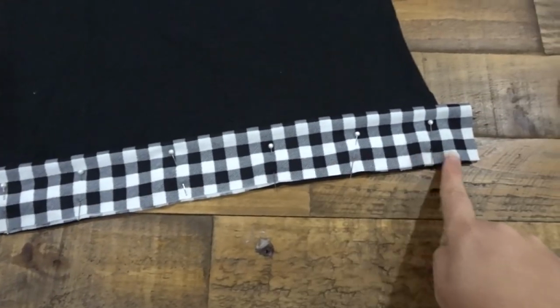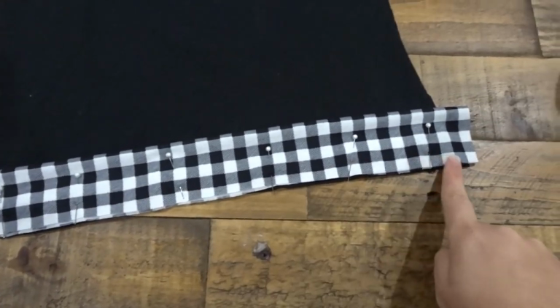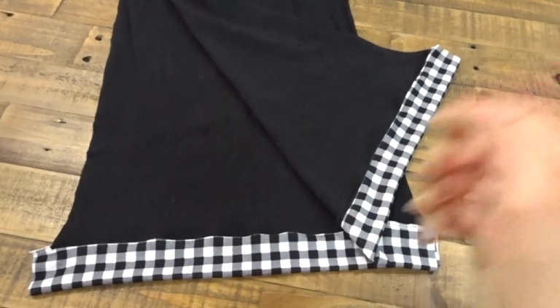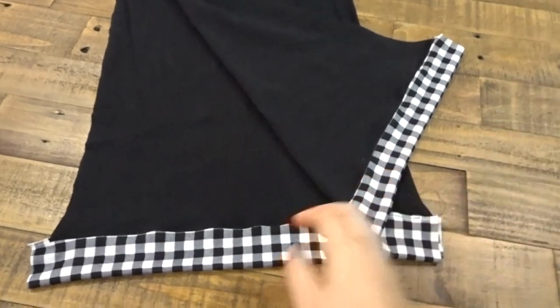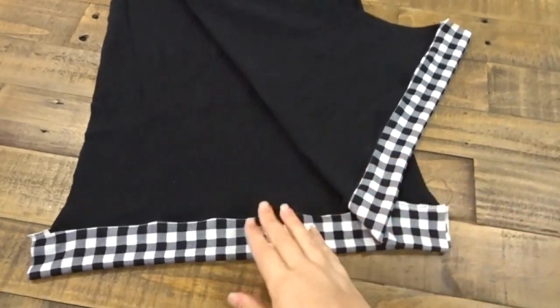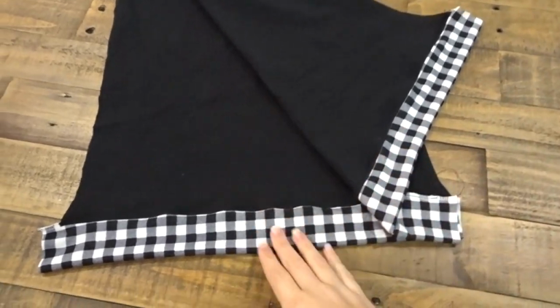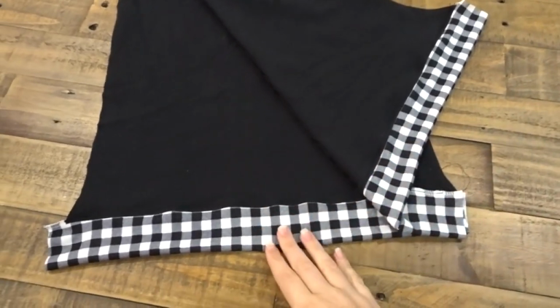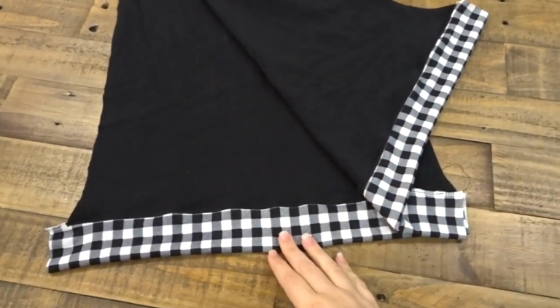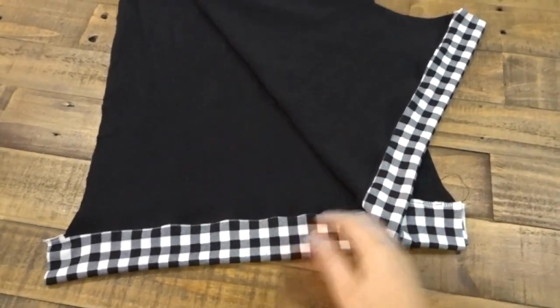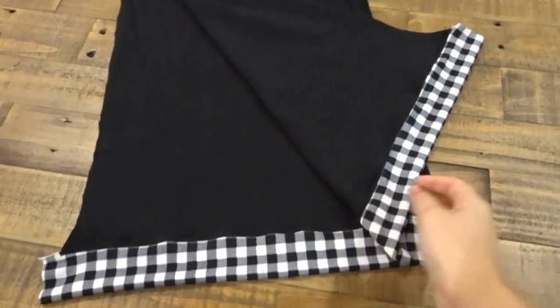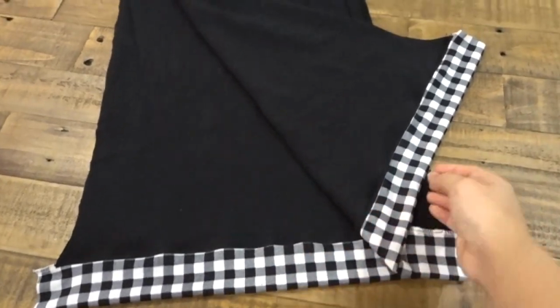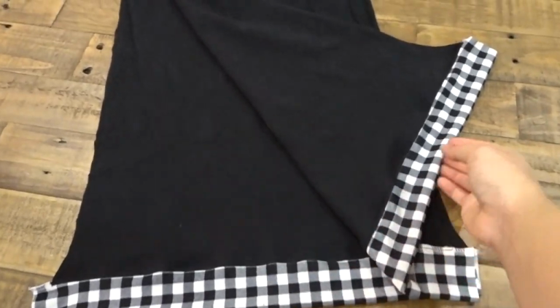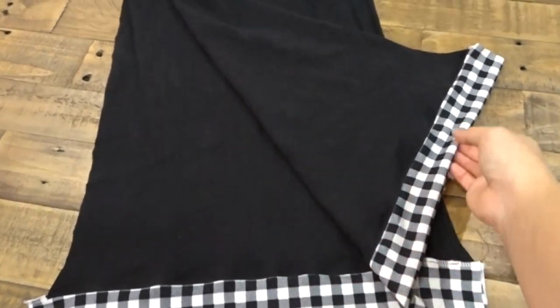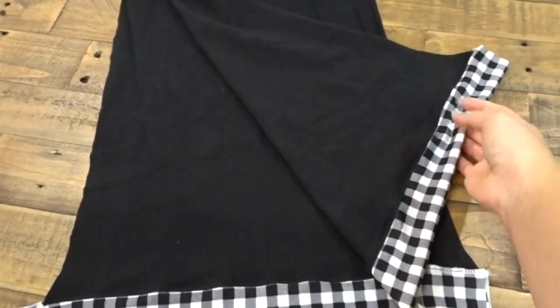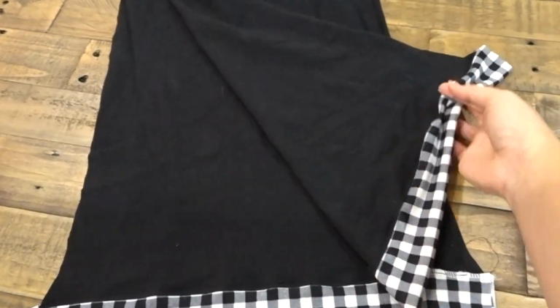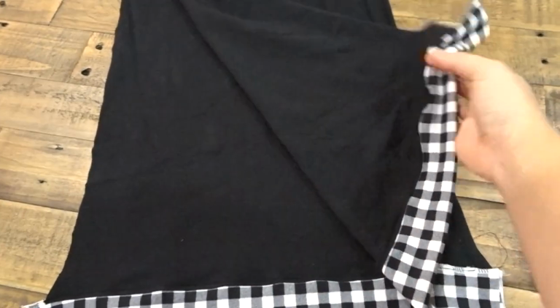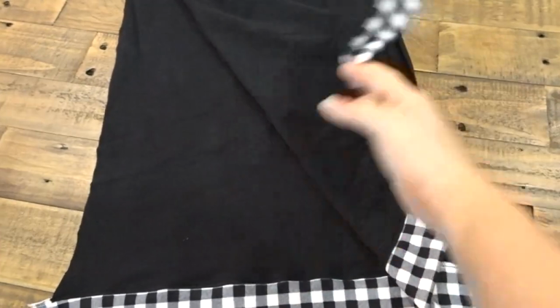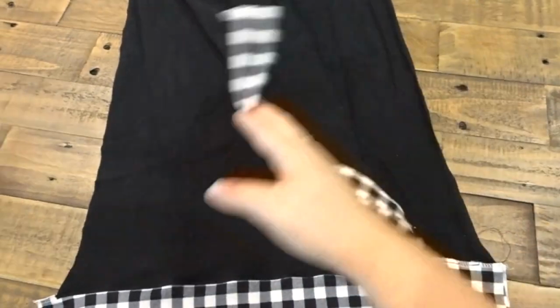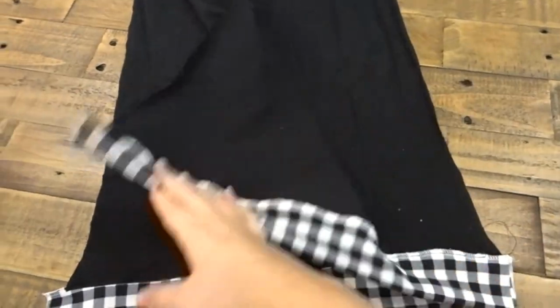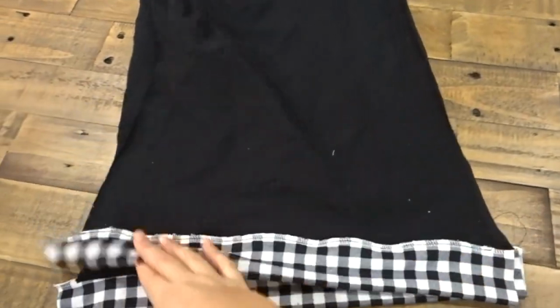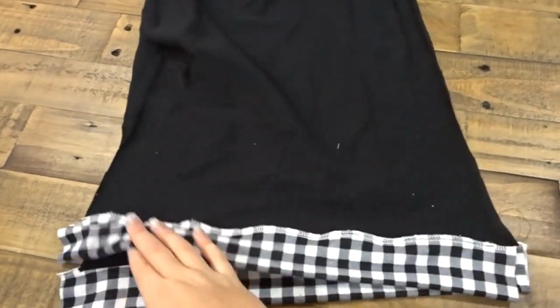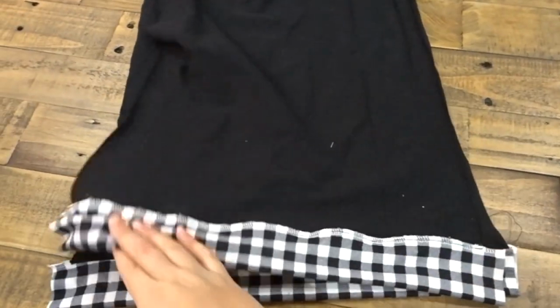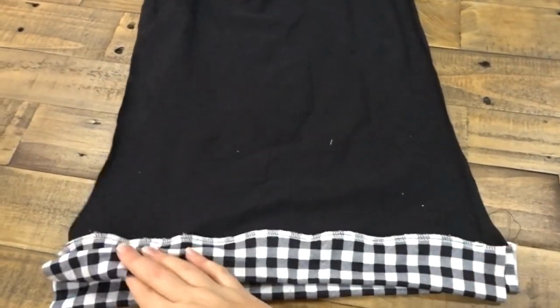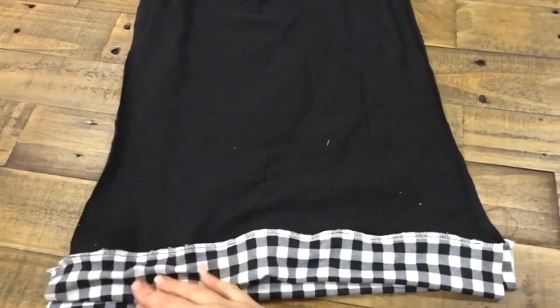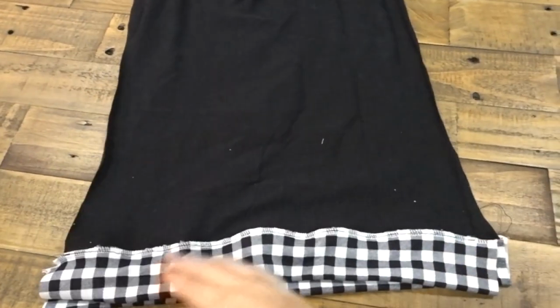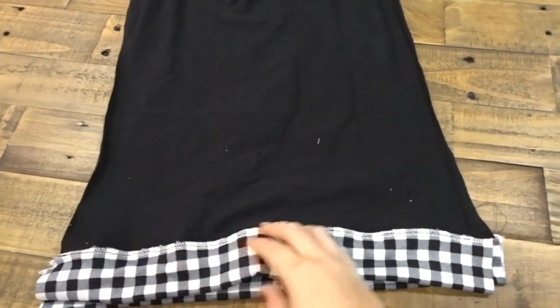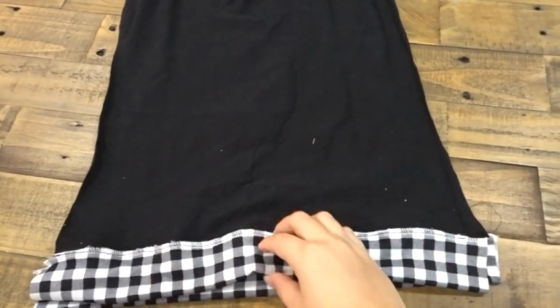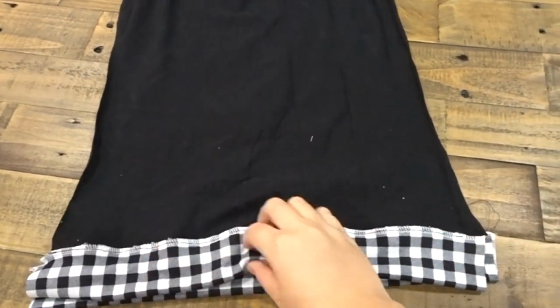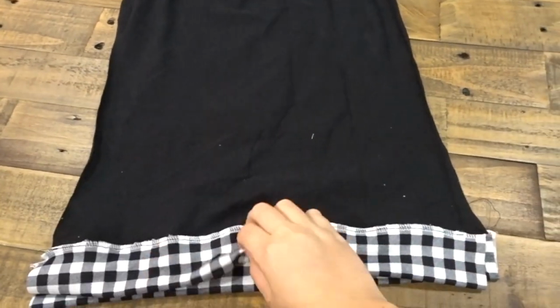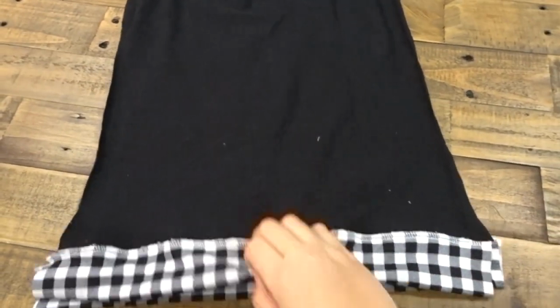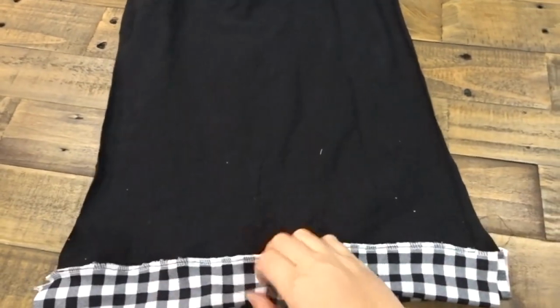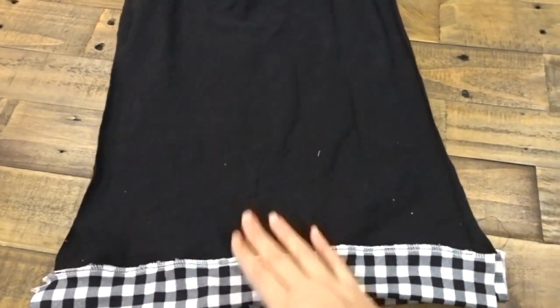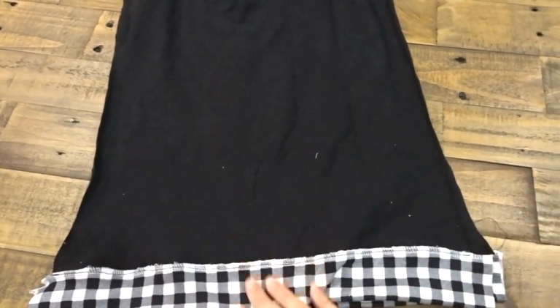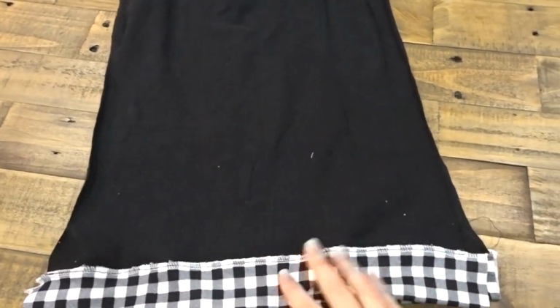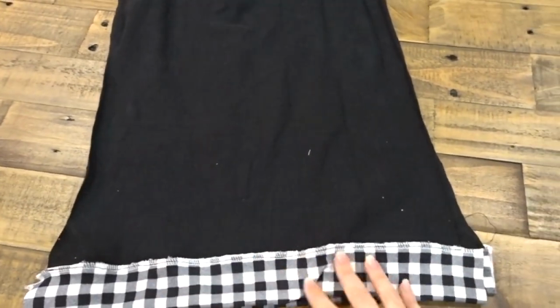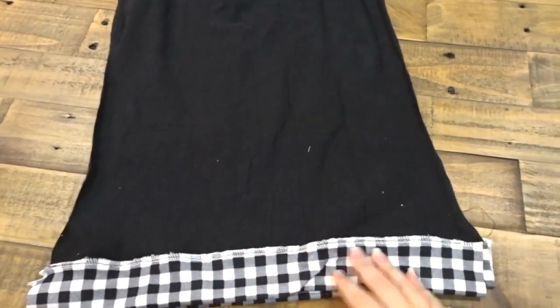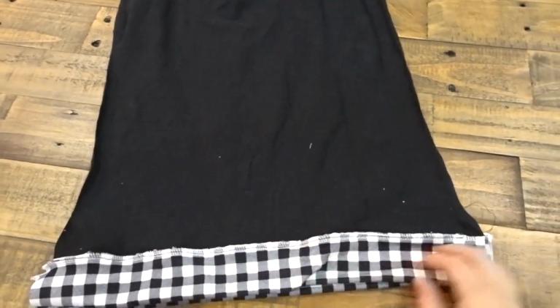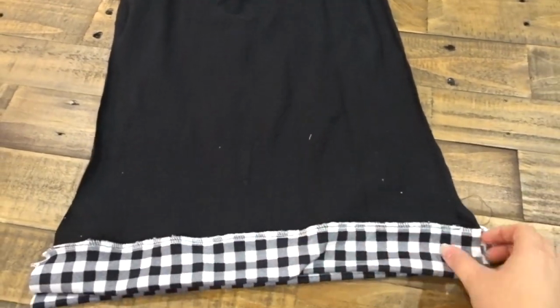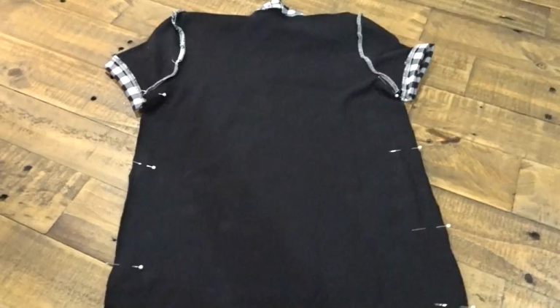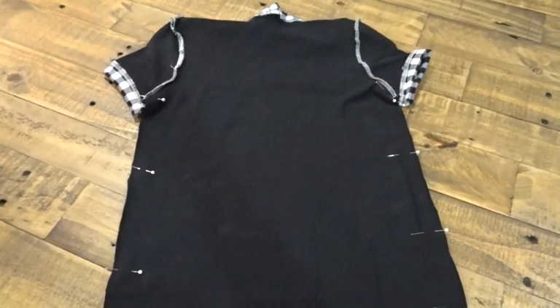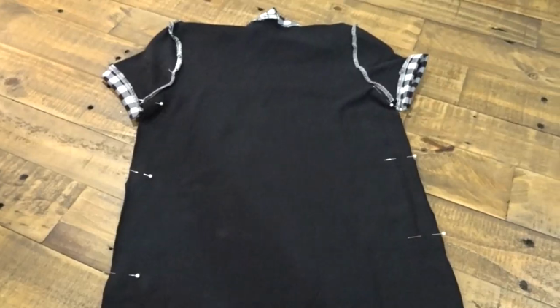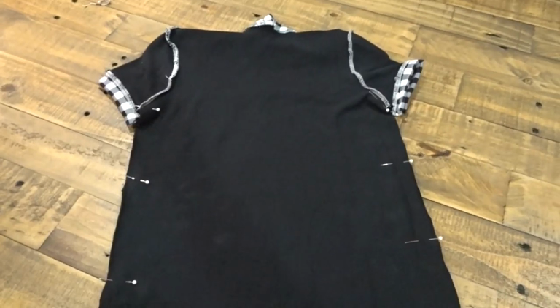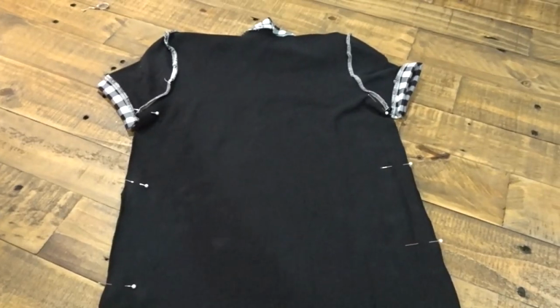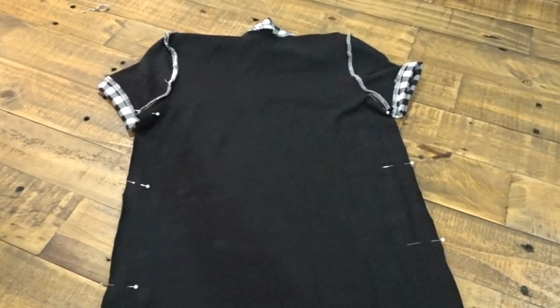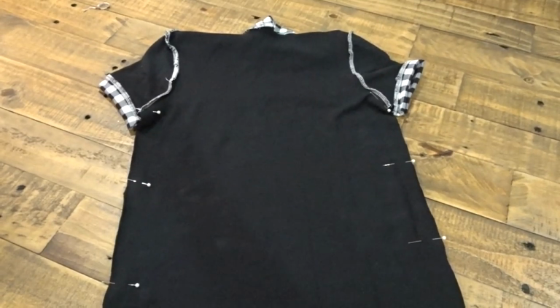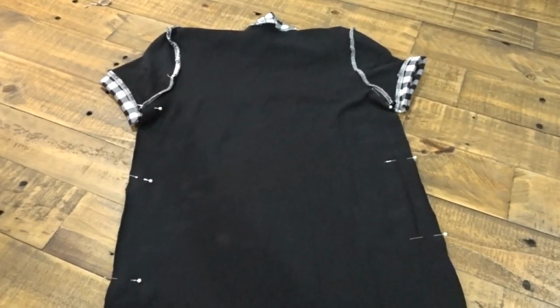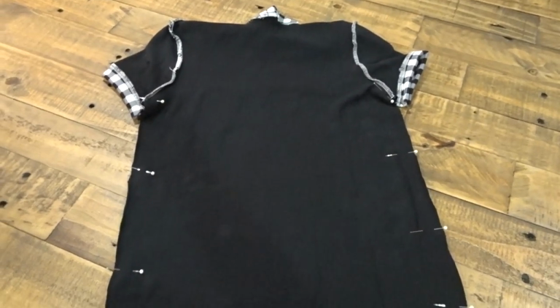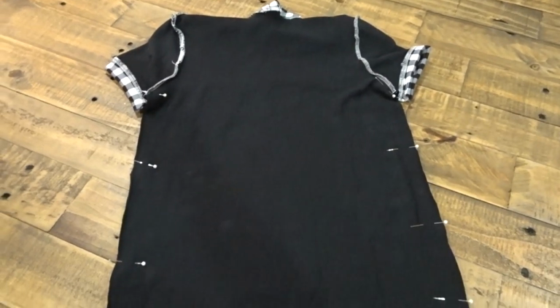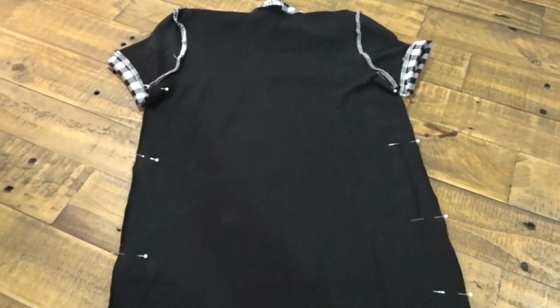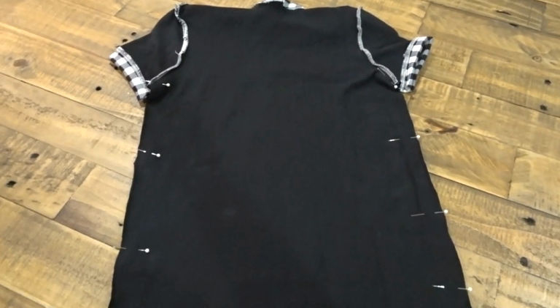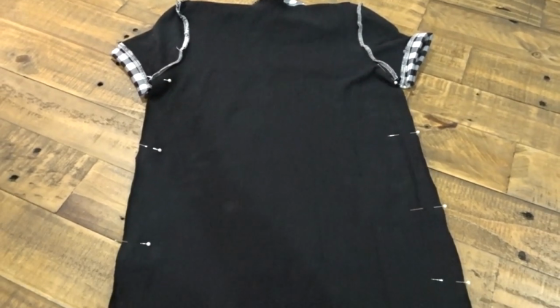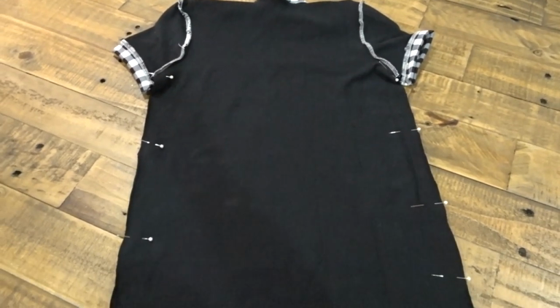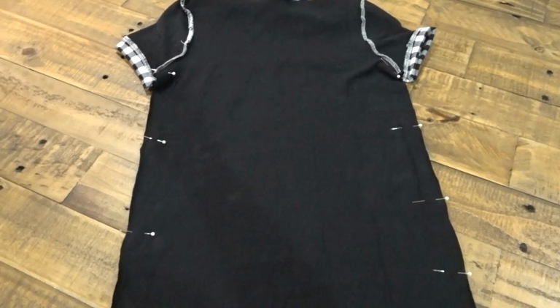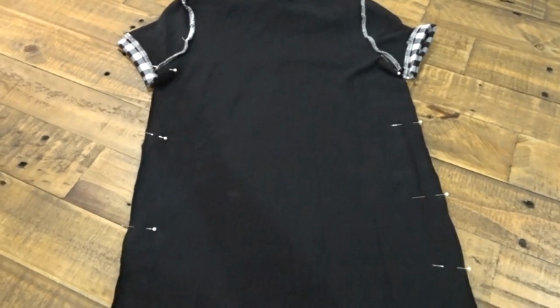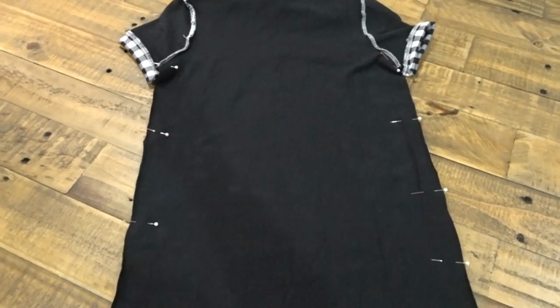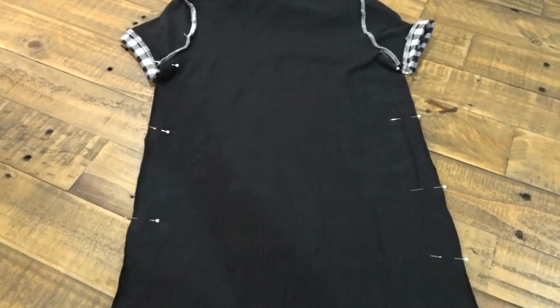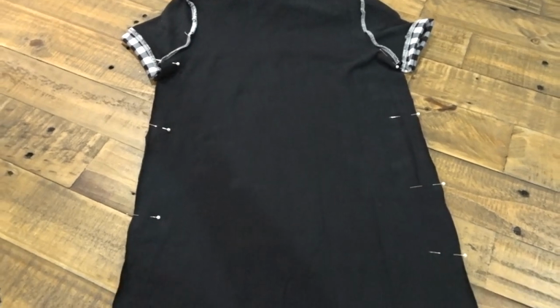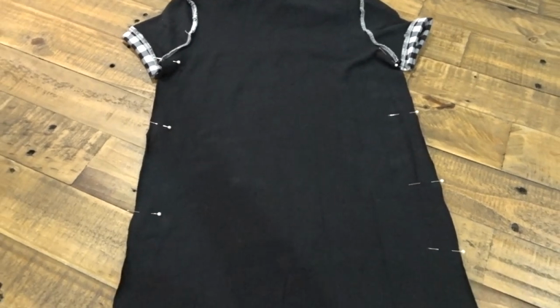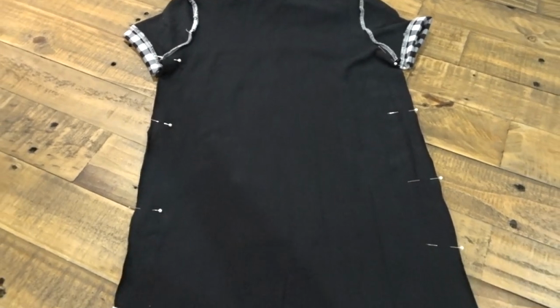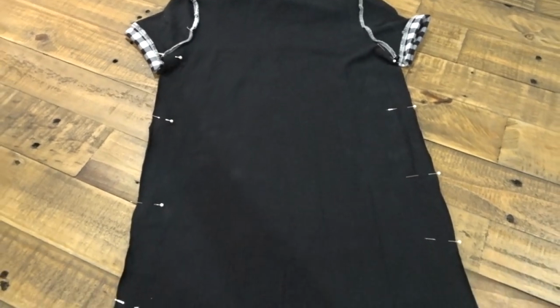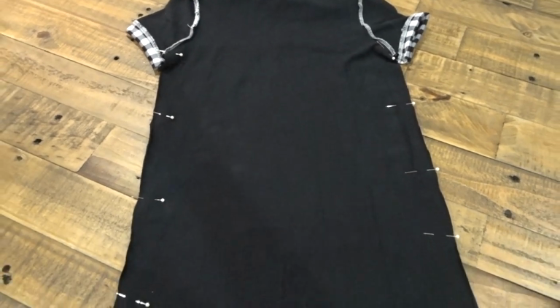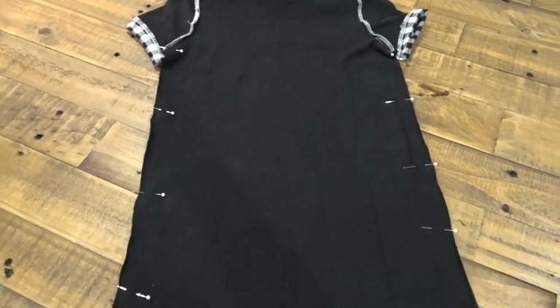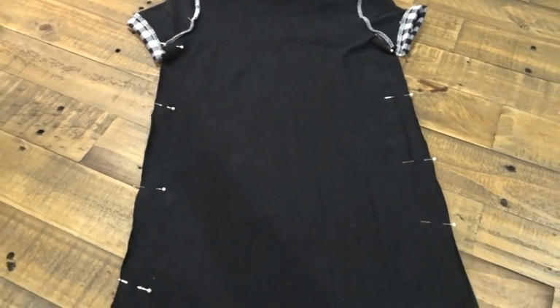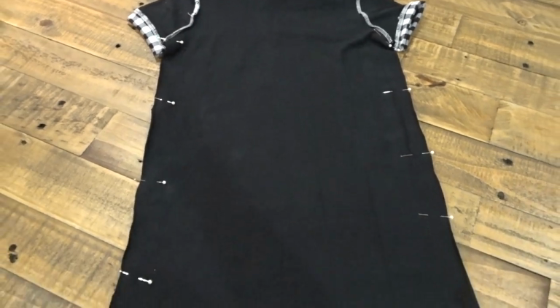Now put your dress right sides touching, line up the seams, pin down the side seams, and sew it.